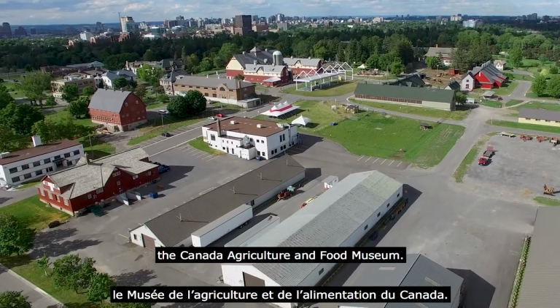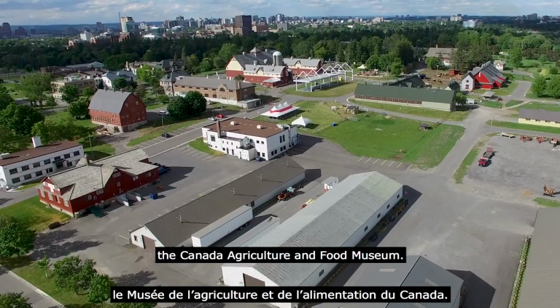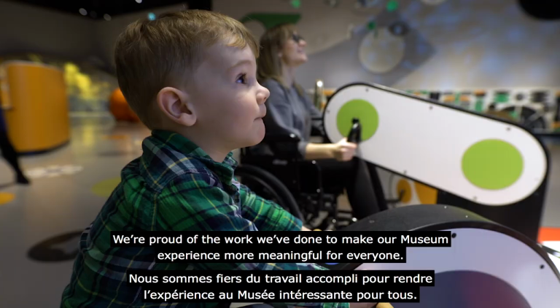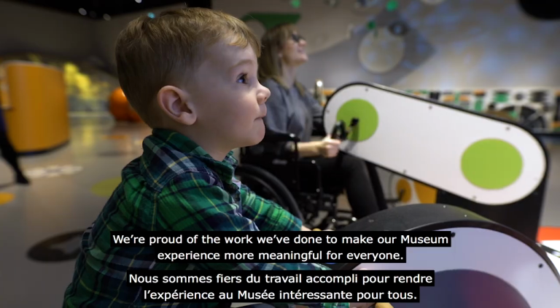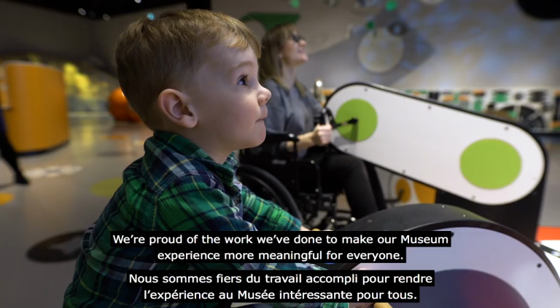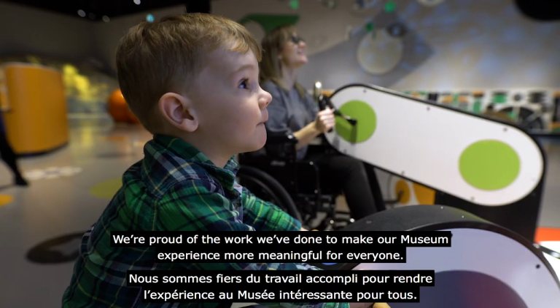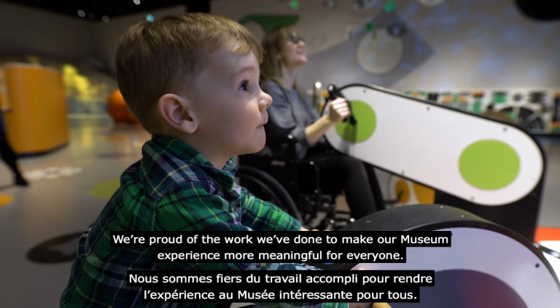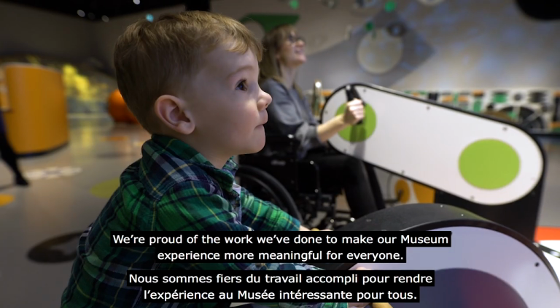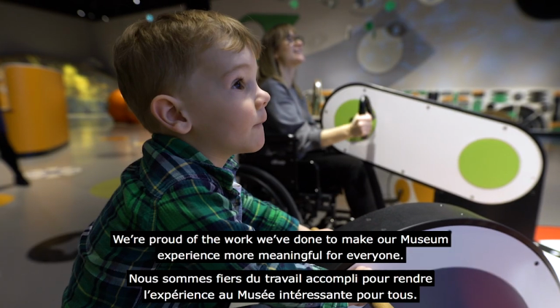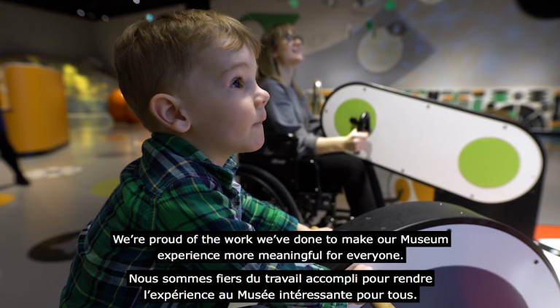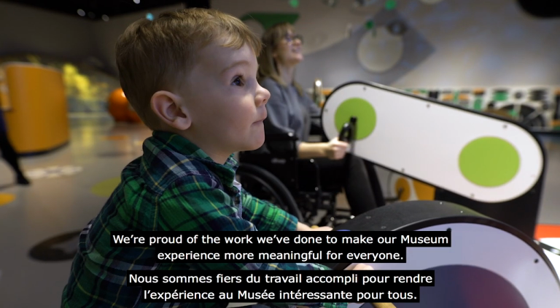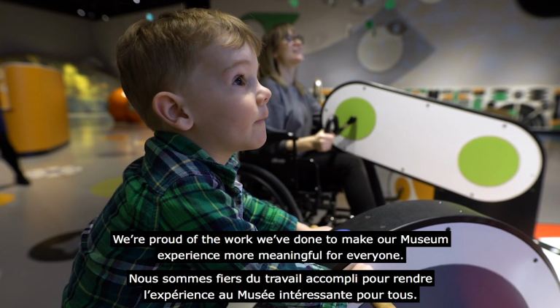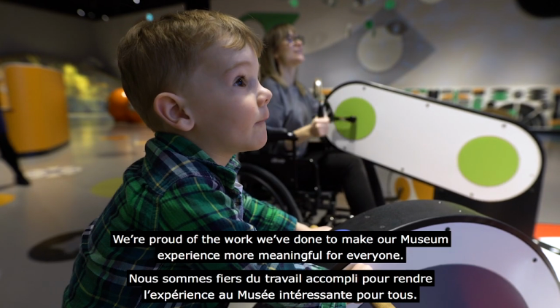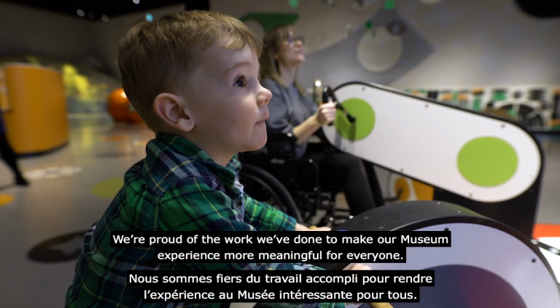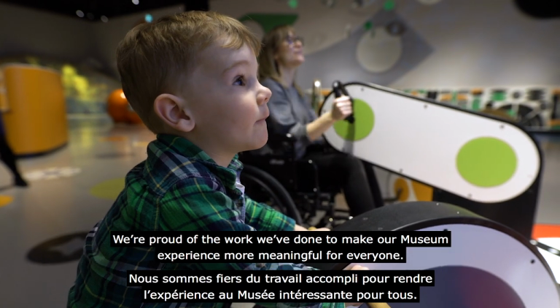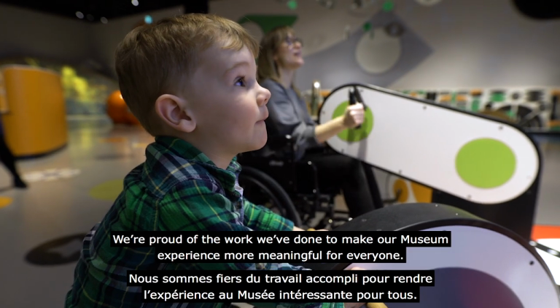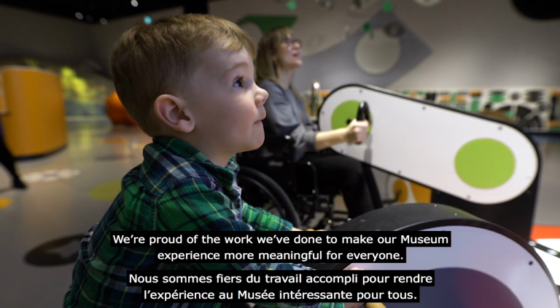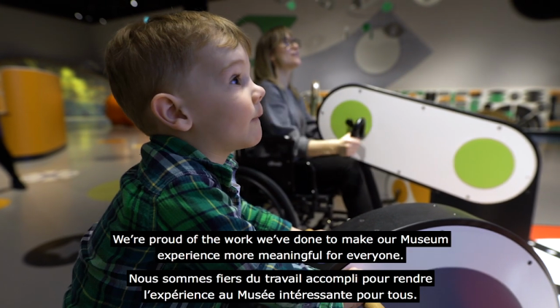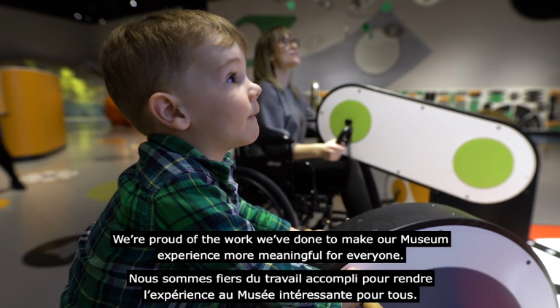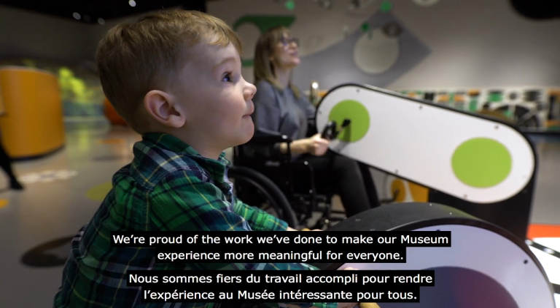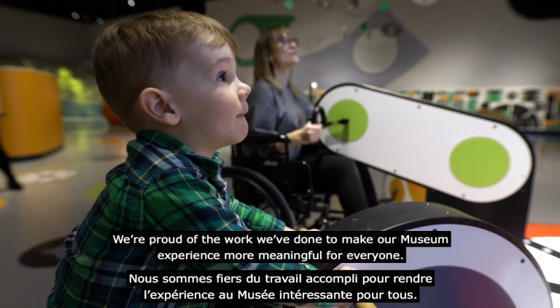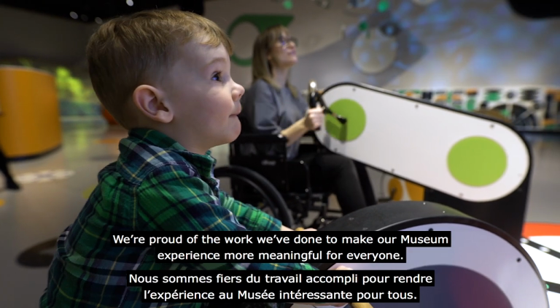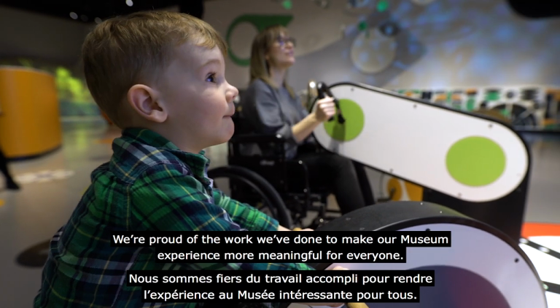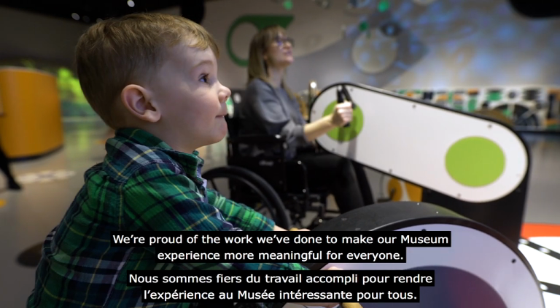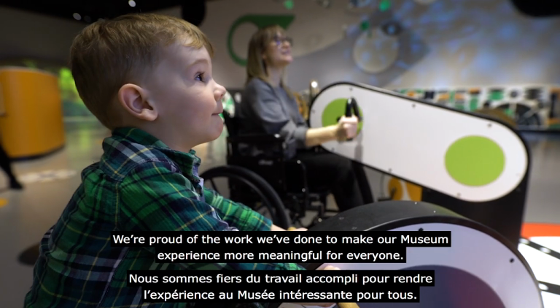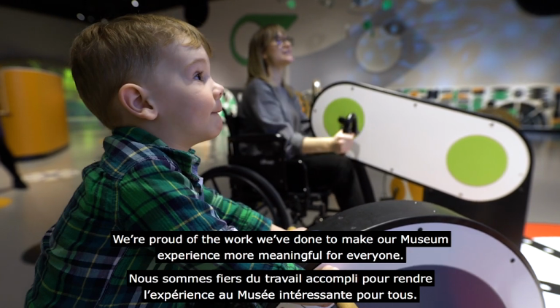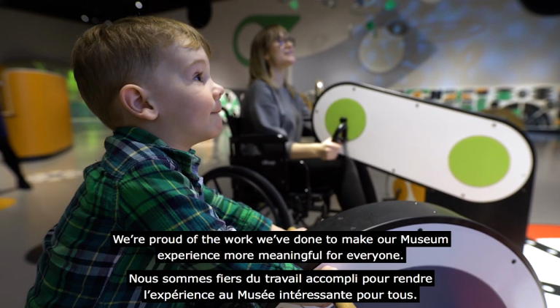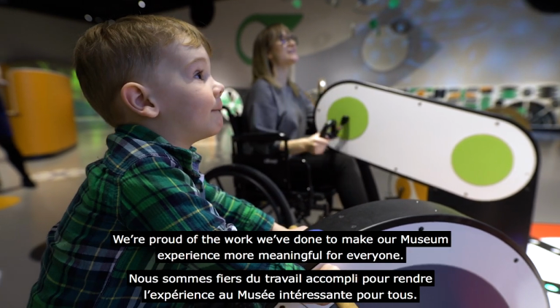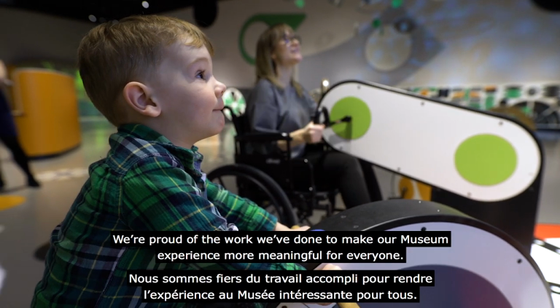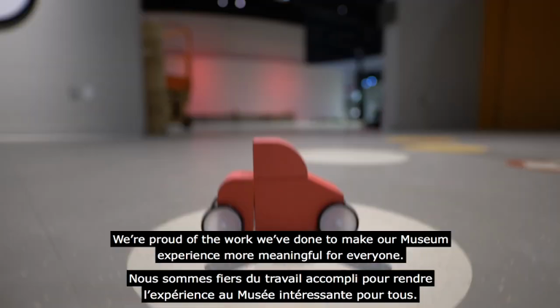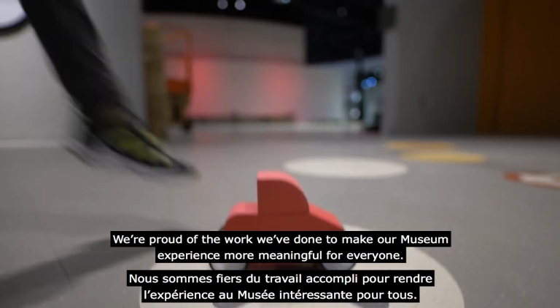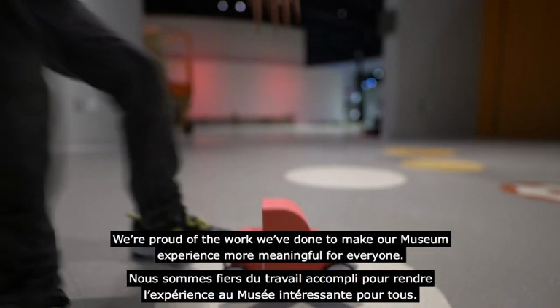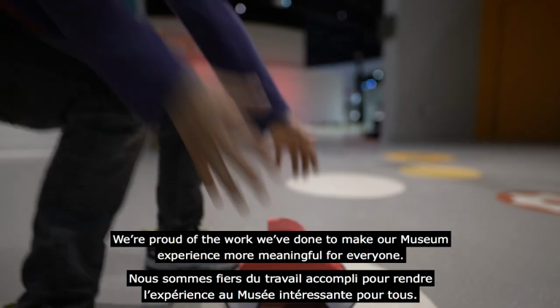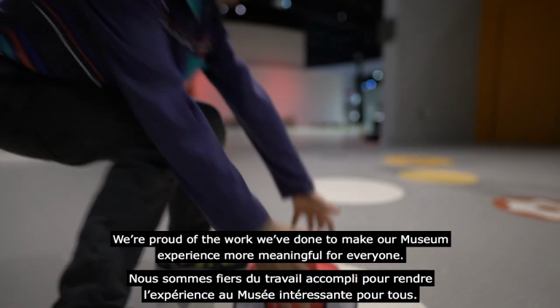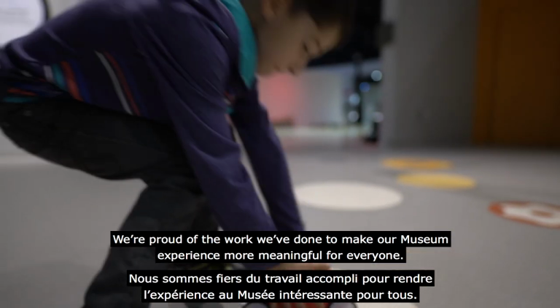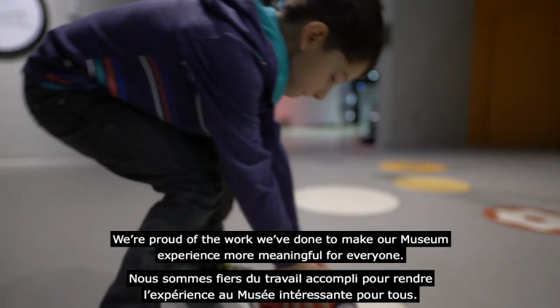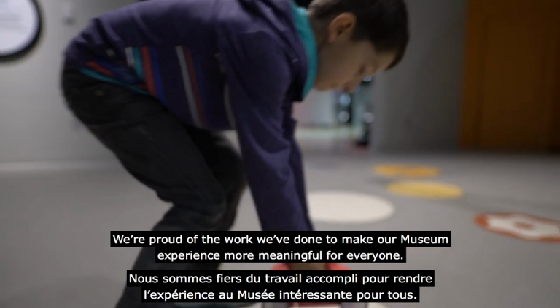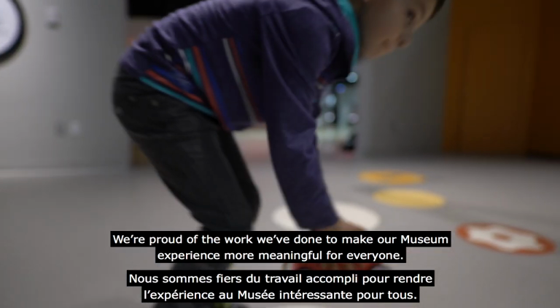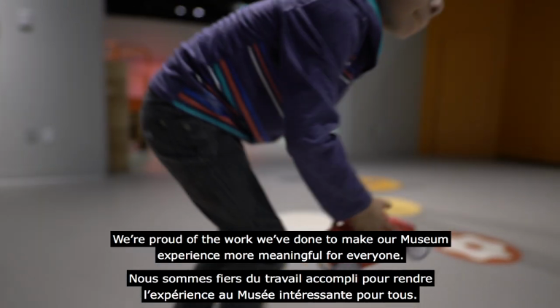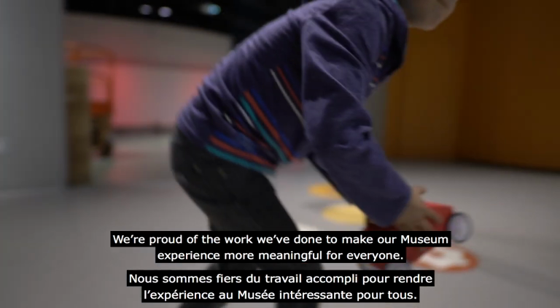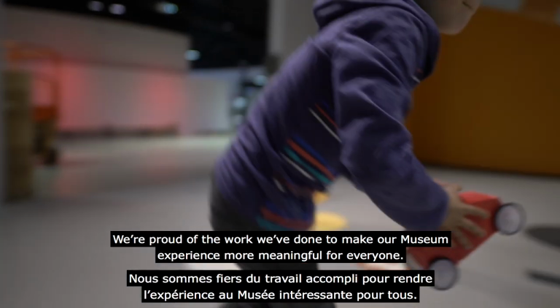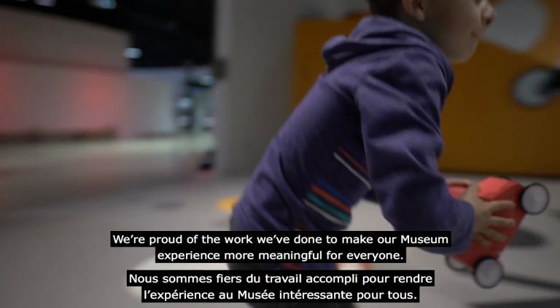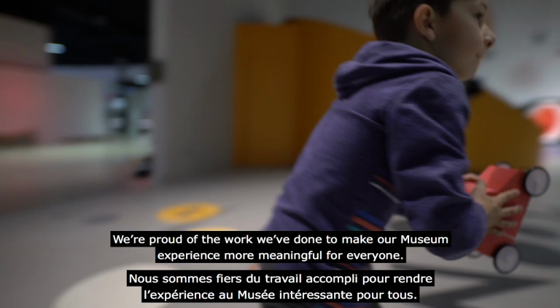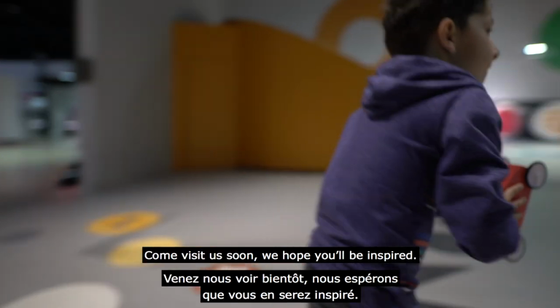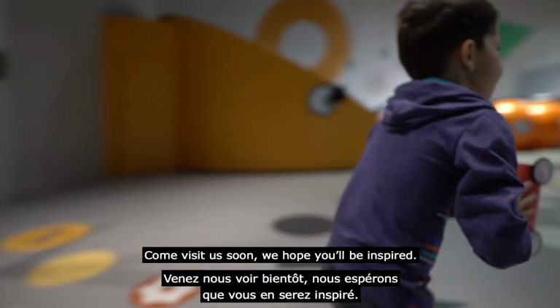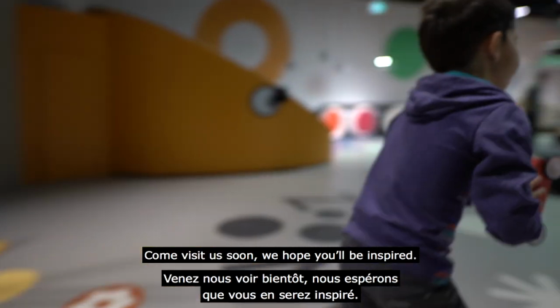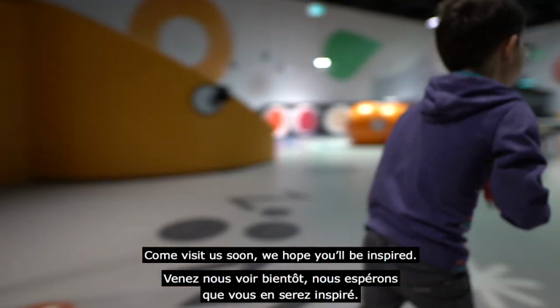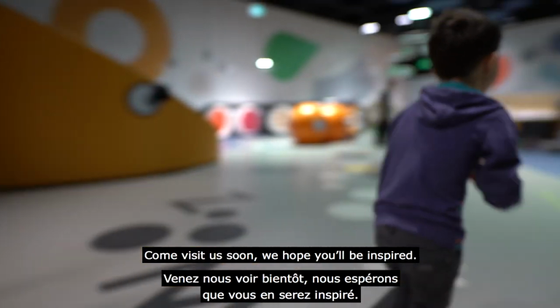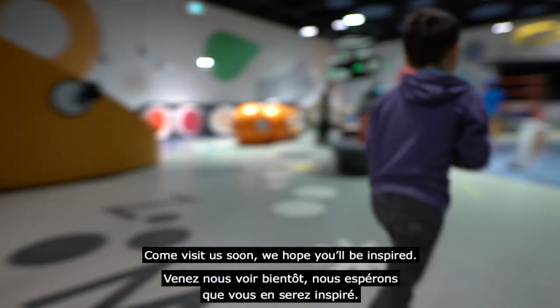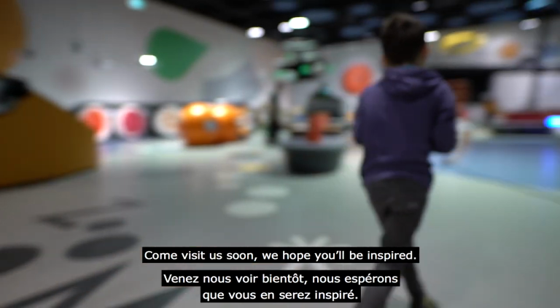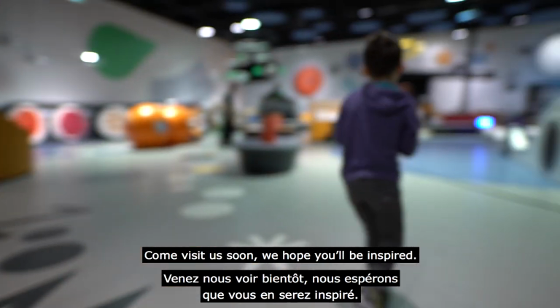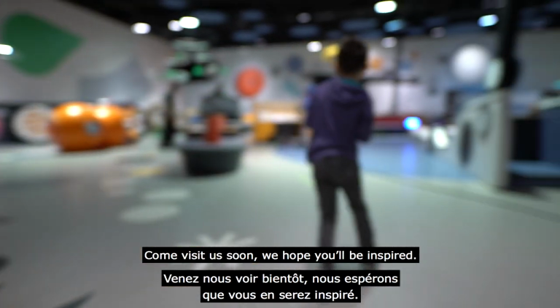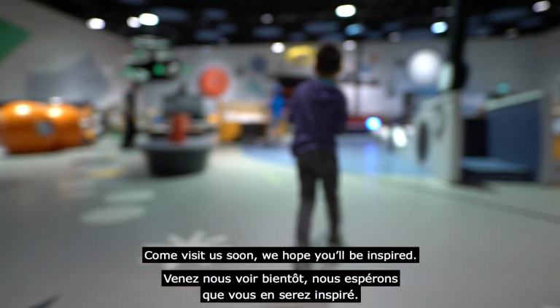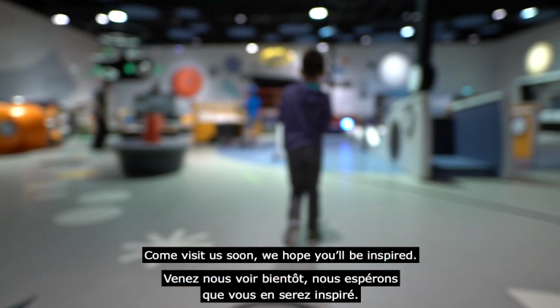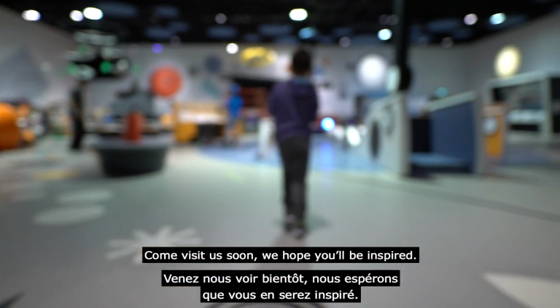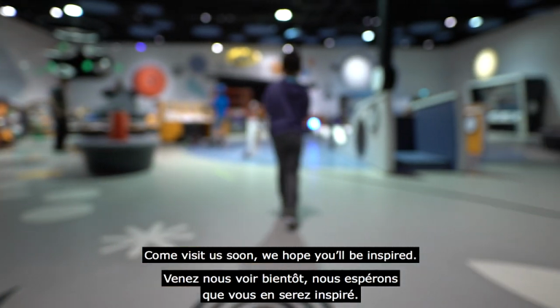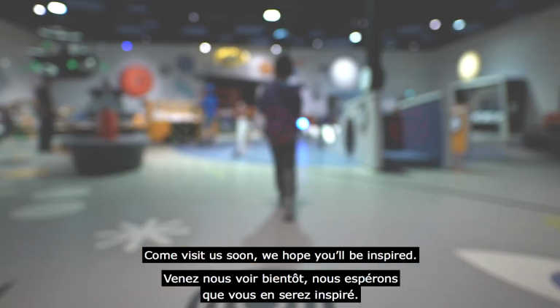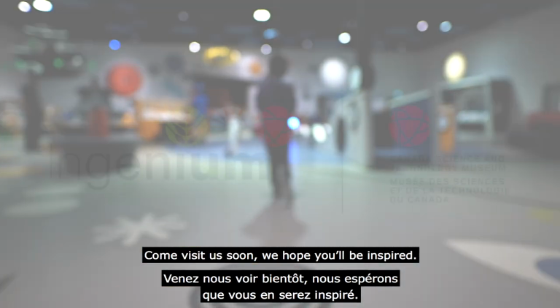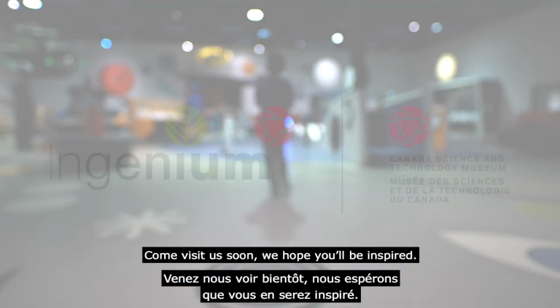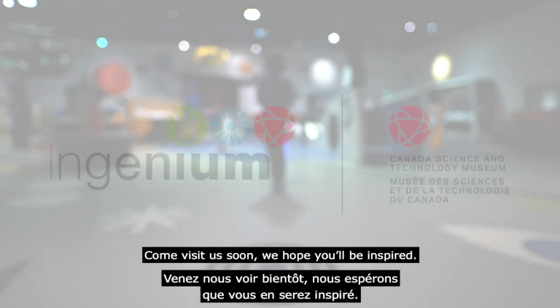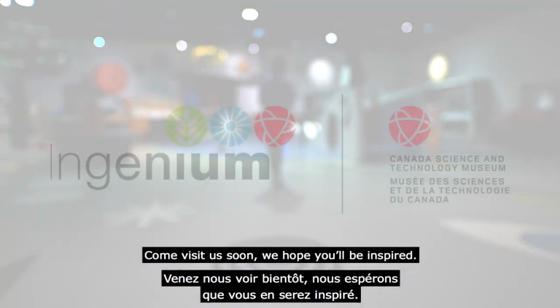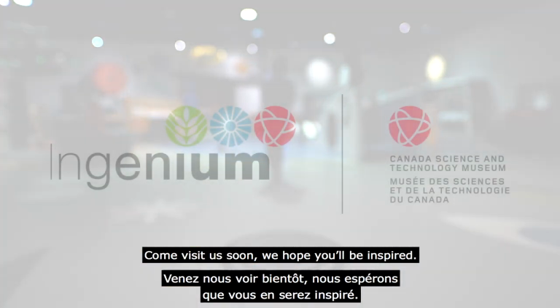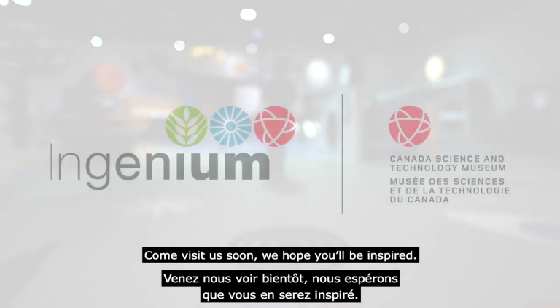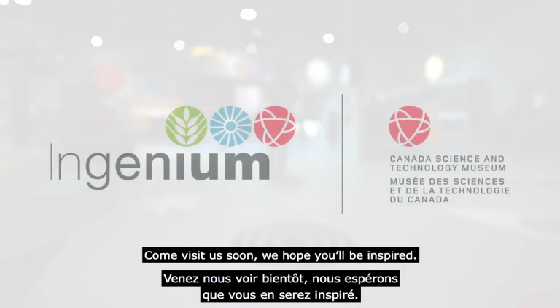We're proud of the work we've done to make our museum experience more meaningful for everyone. Come visit us soon. We hope you'll be inspired.